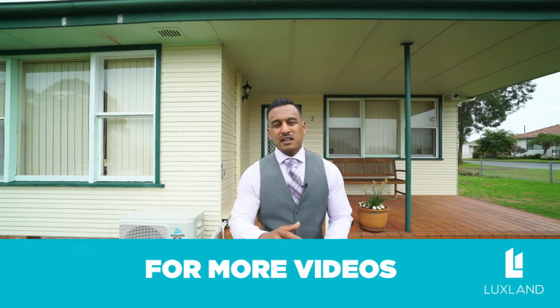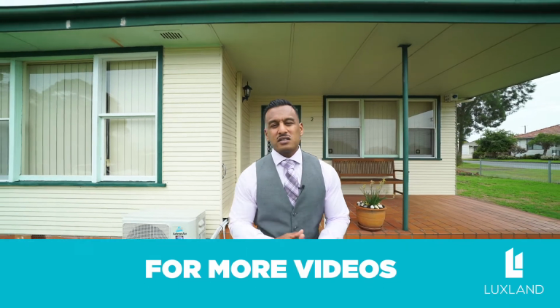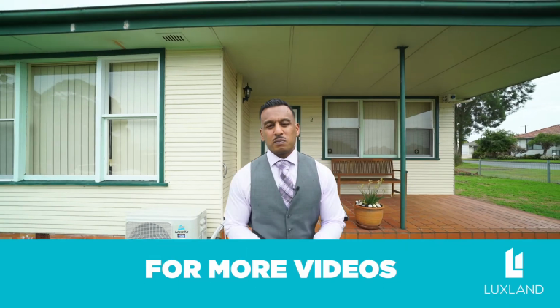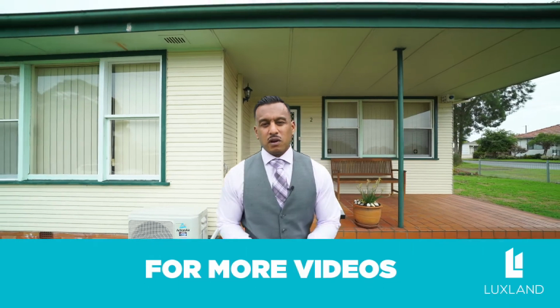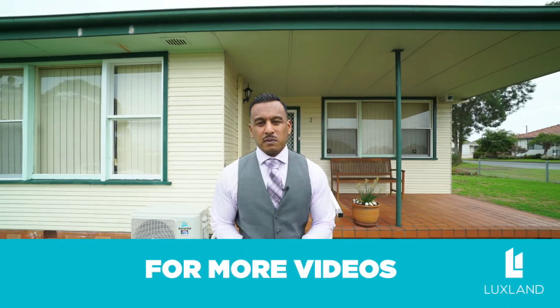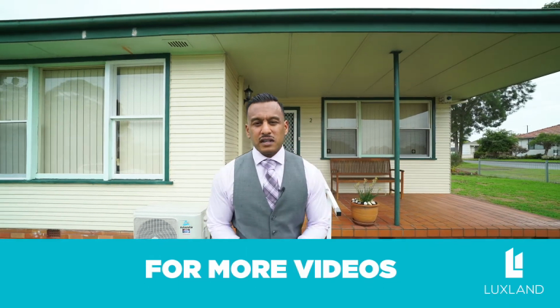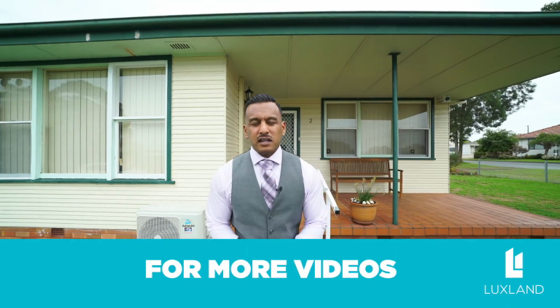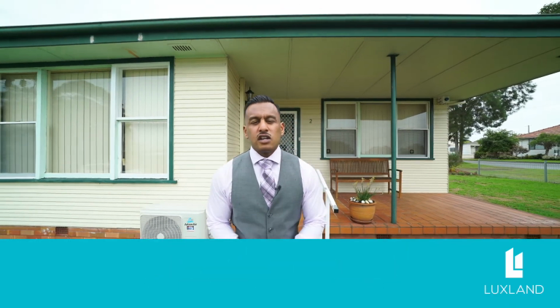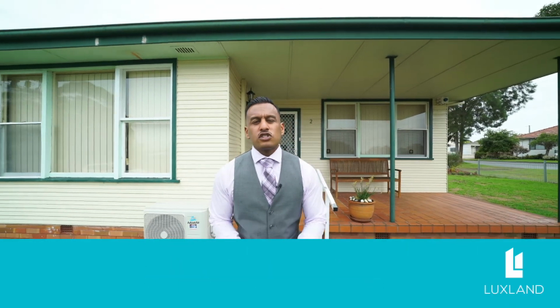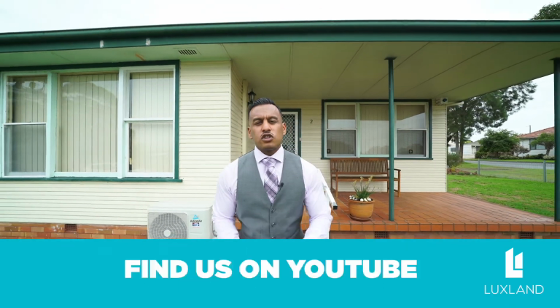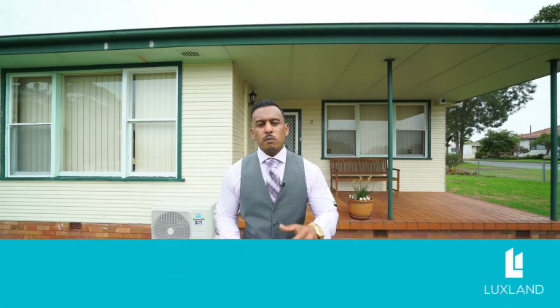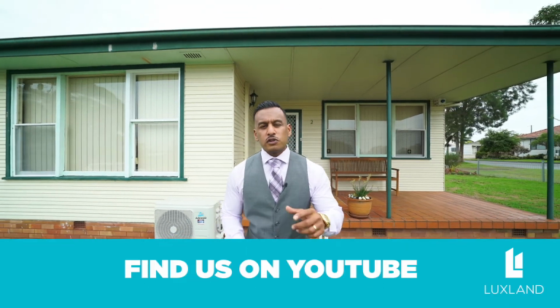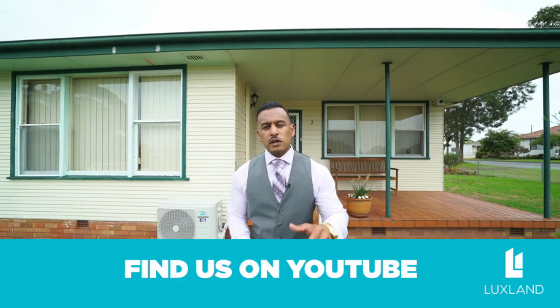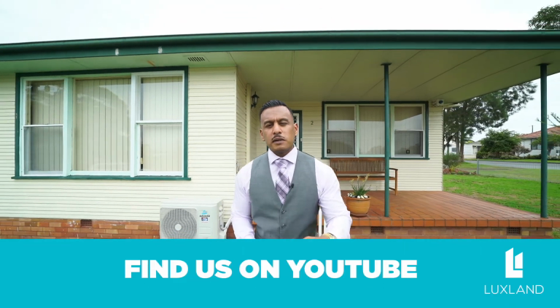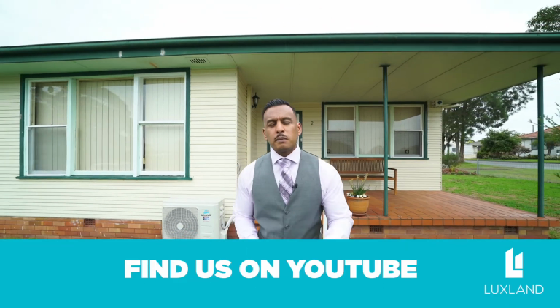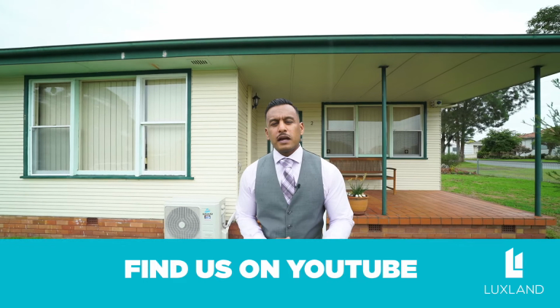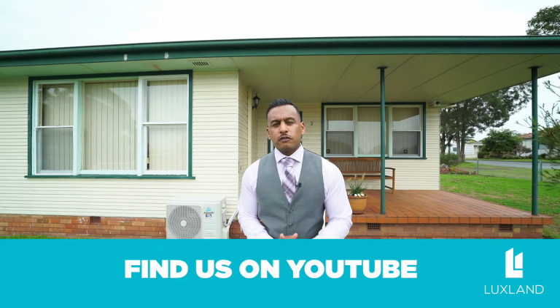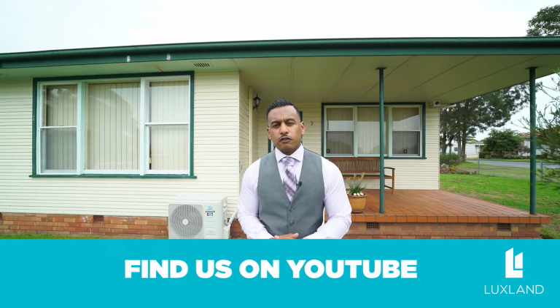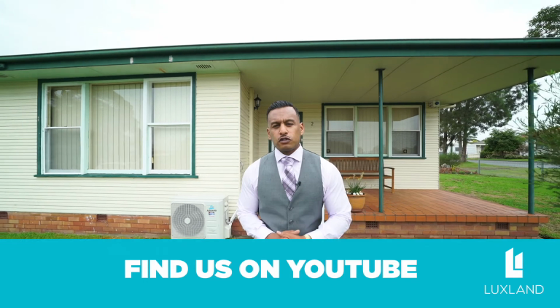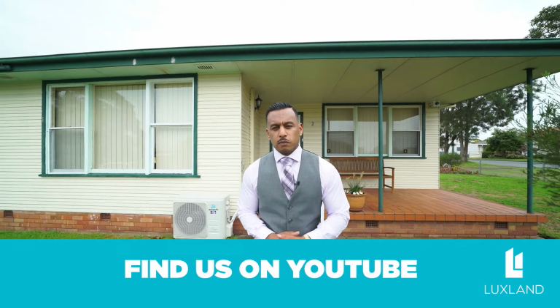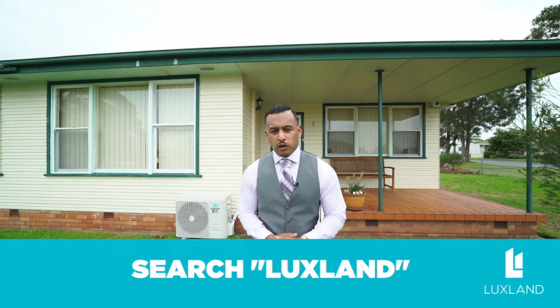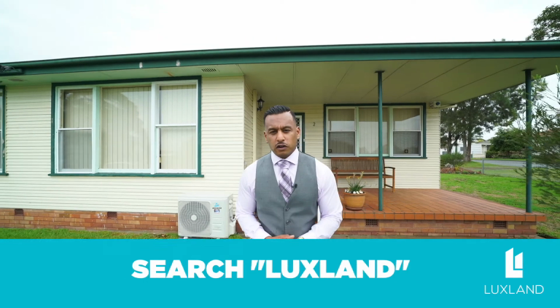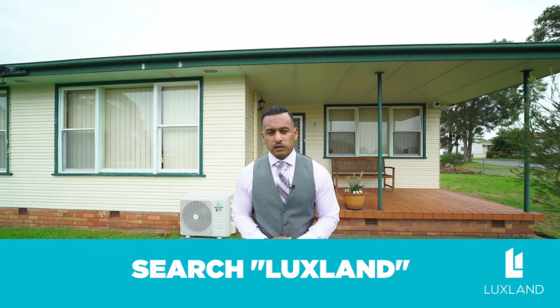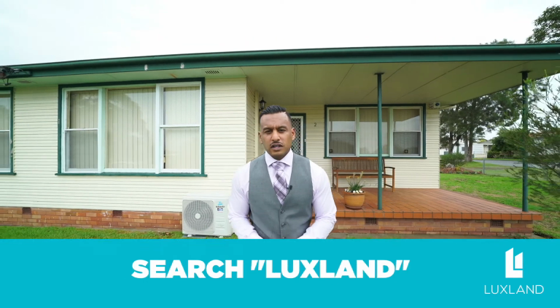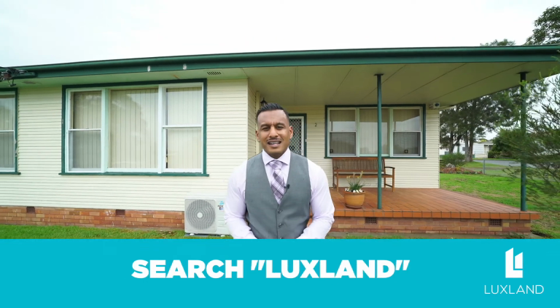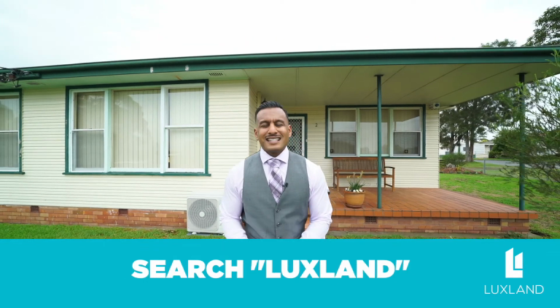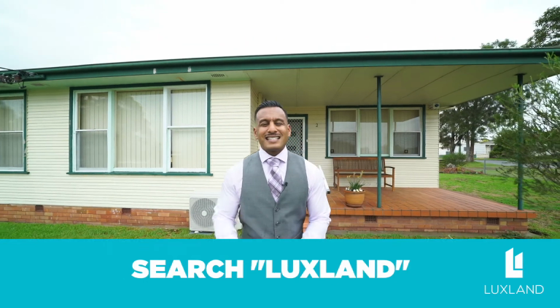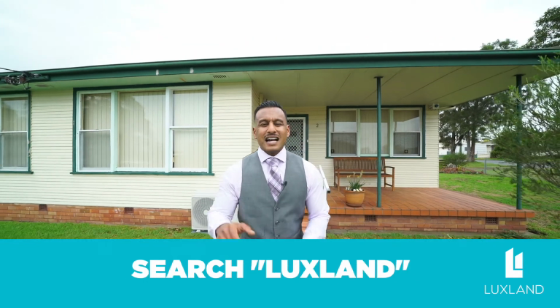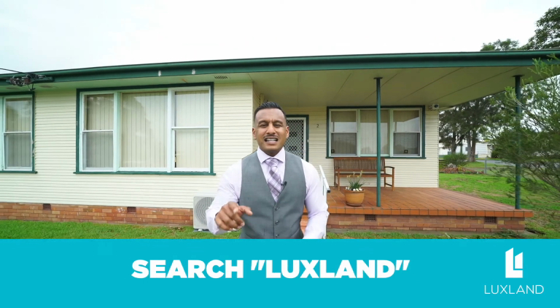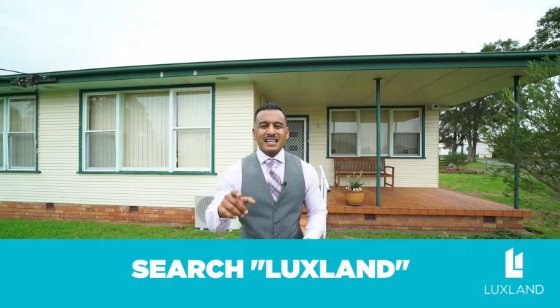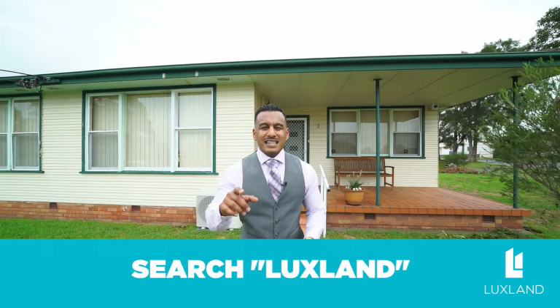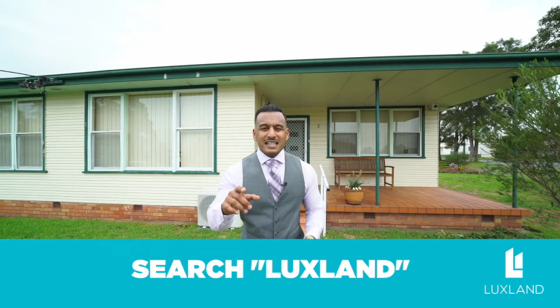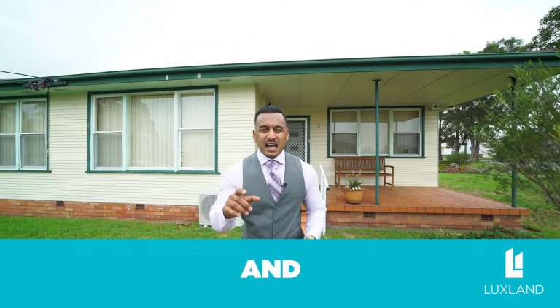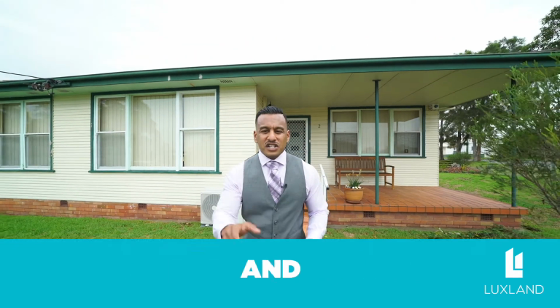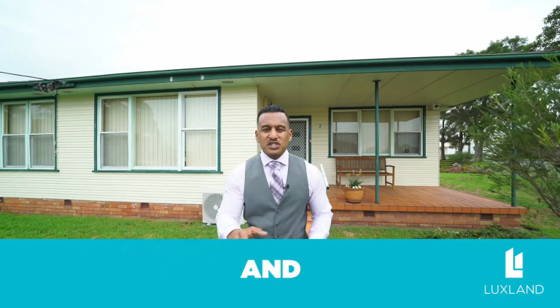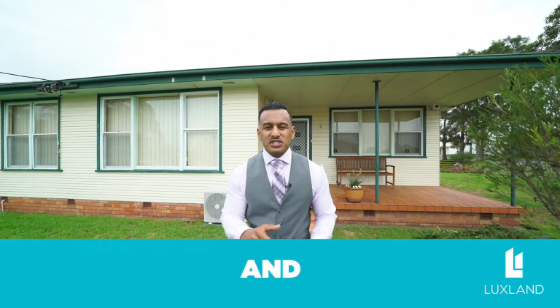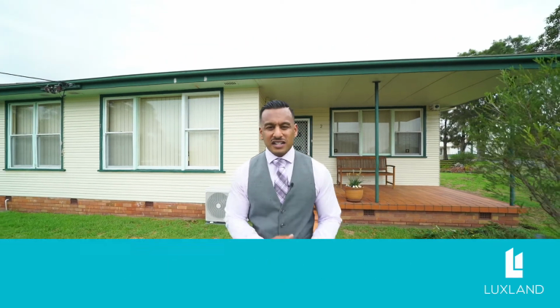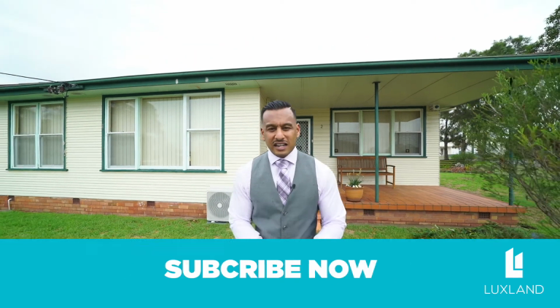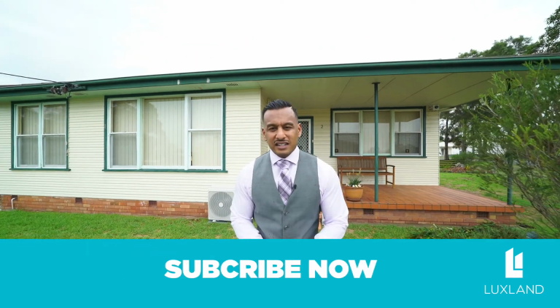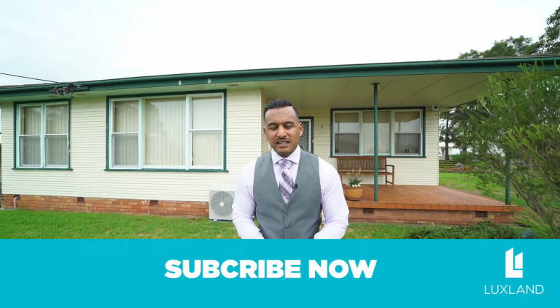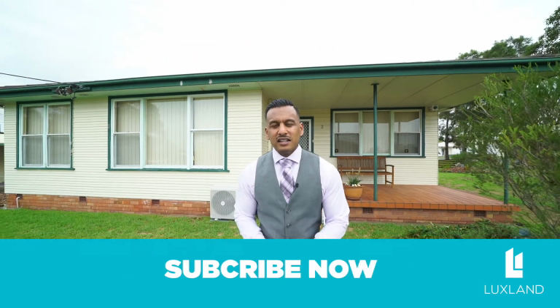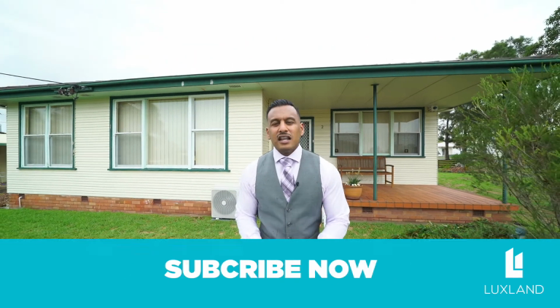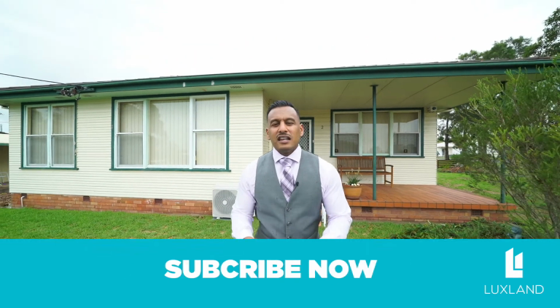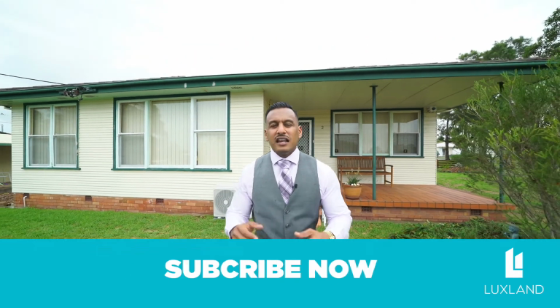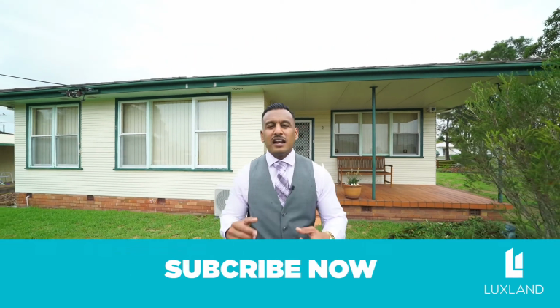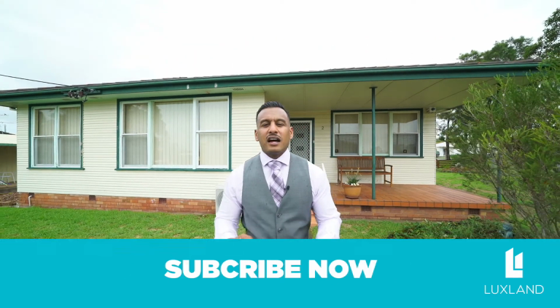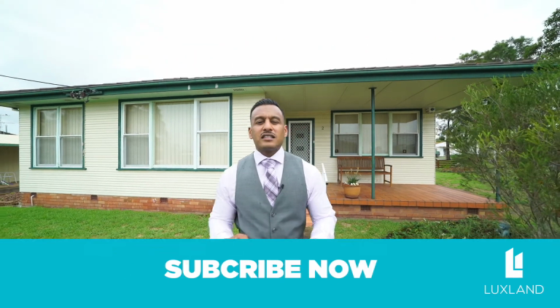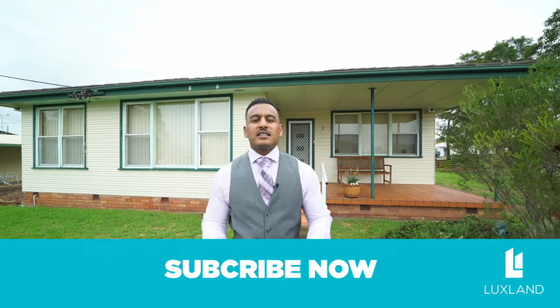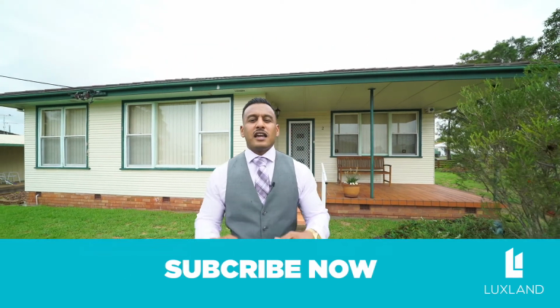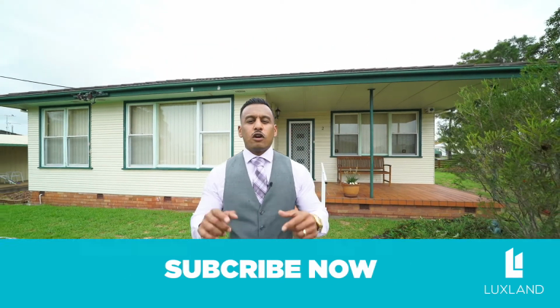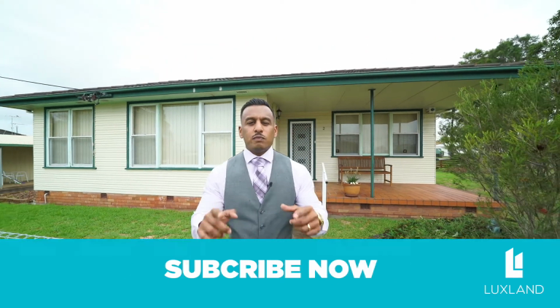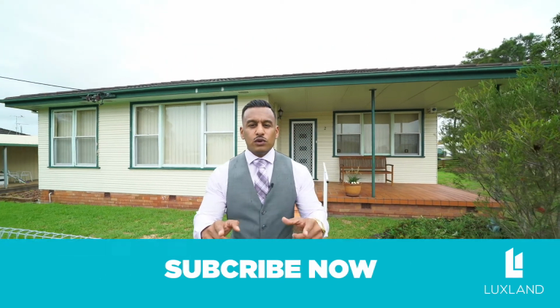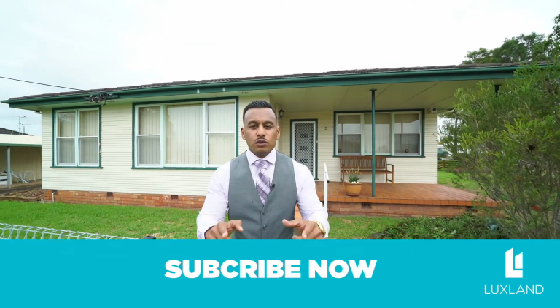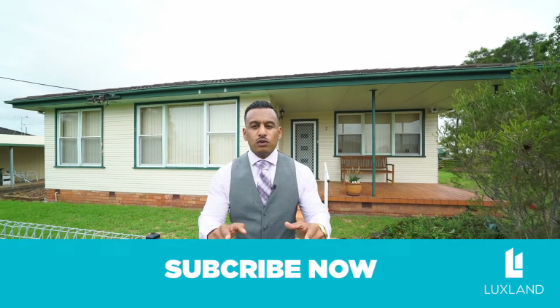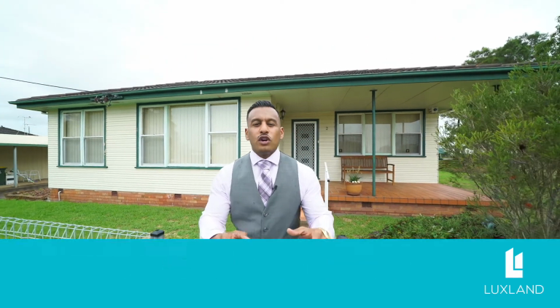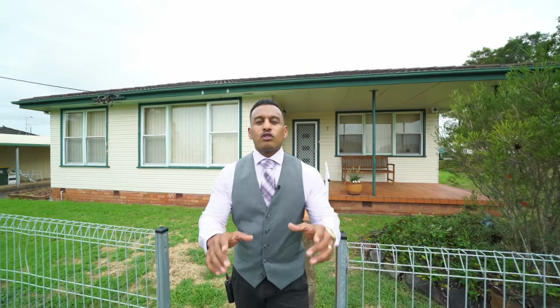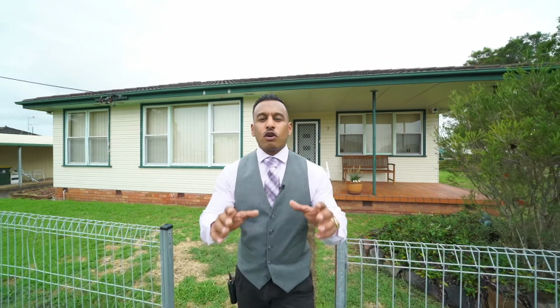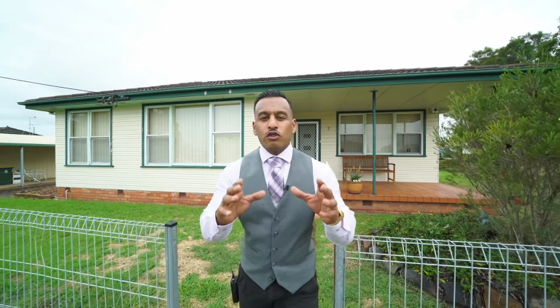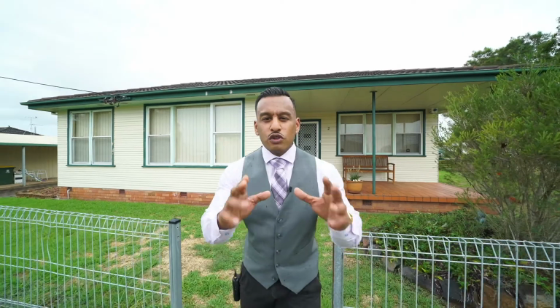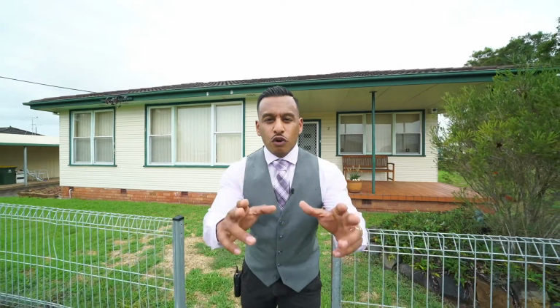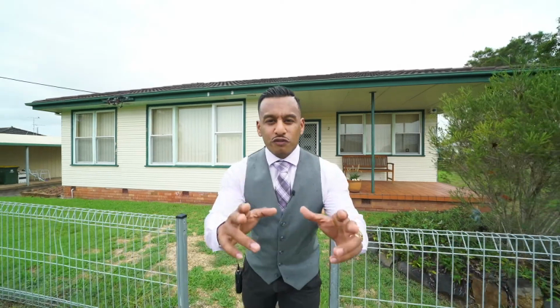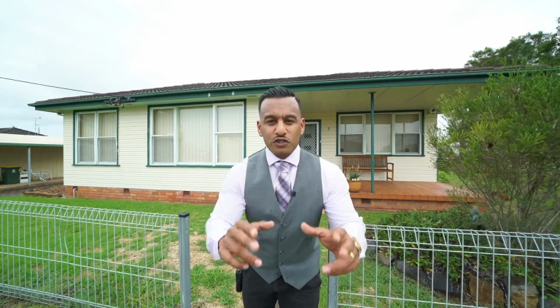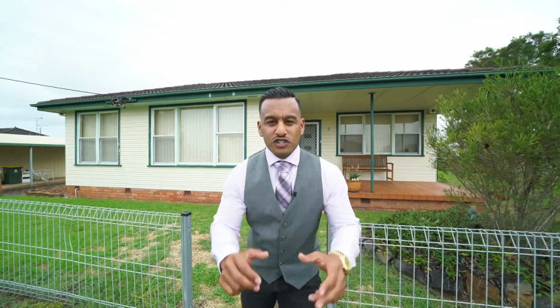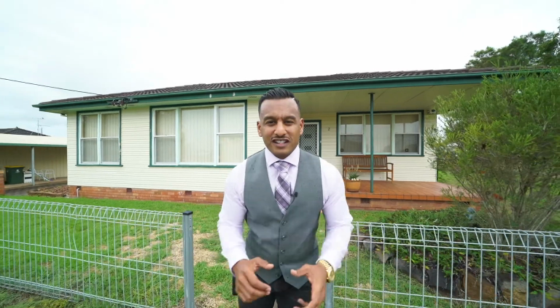If you want to get into property, stop dreaming about it for tomorrow. Start taking action today. Let us help you grow your future.